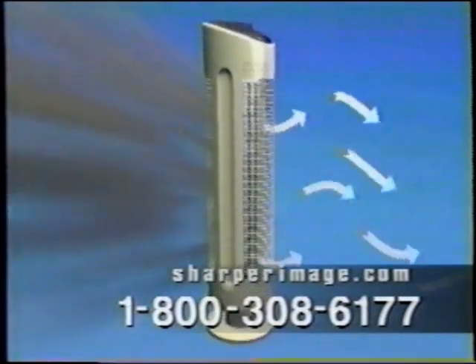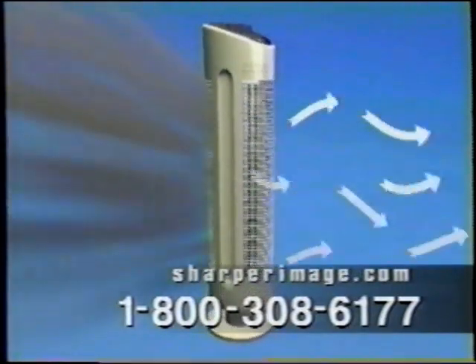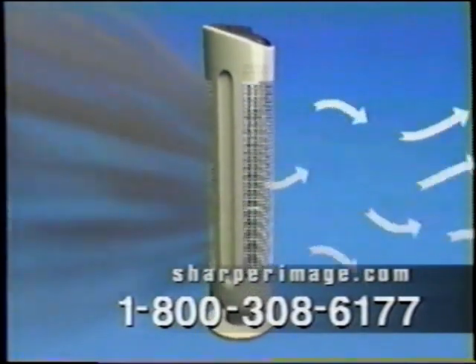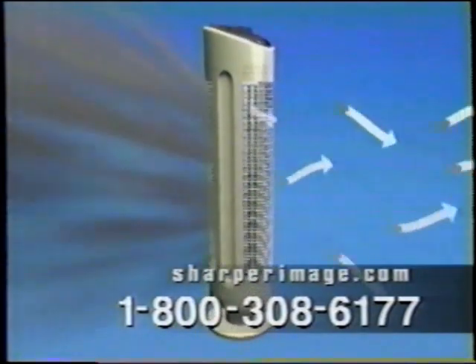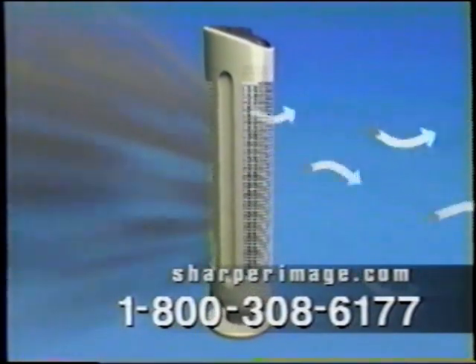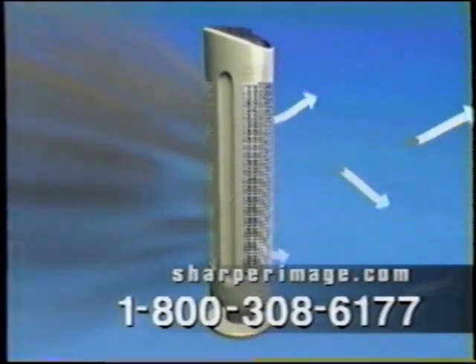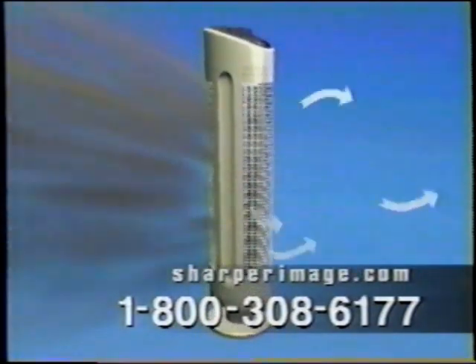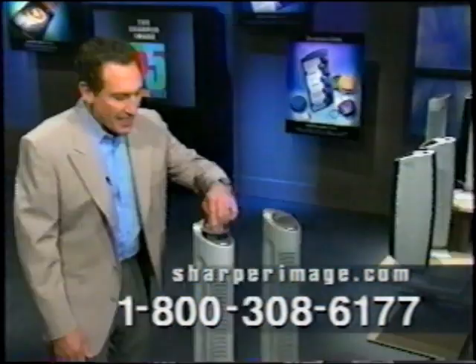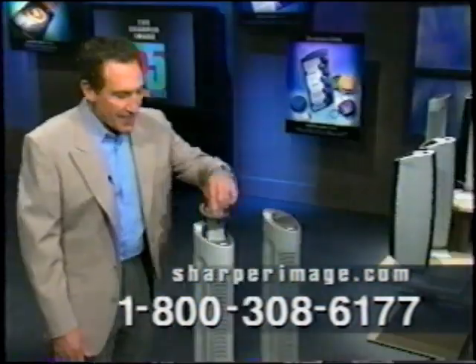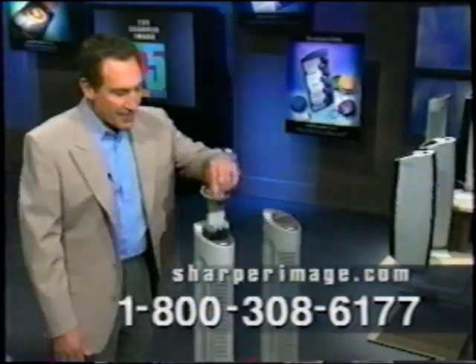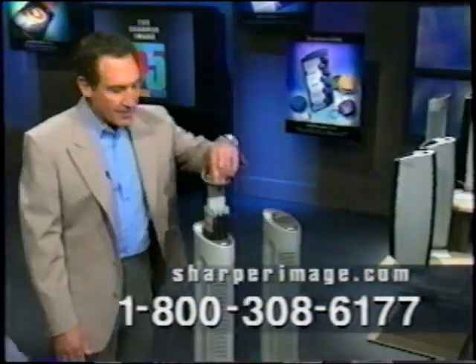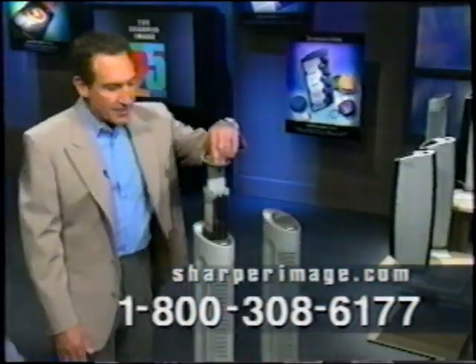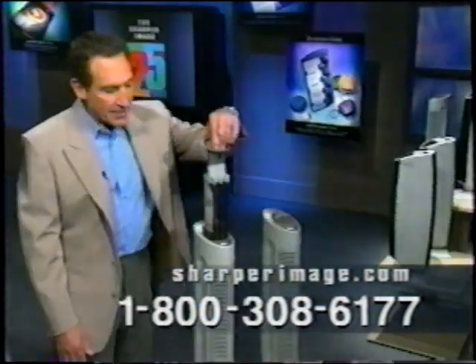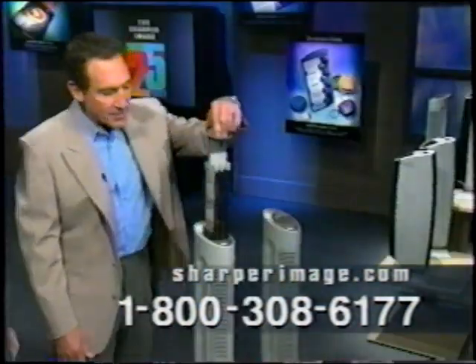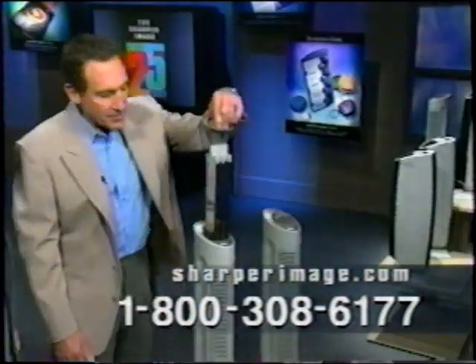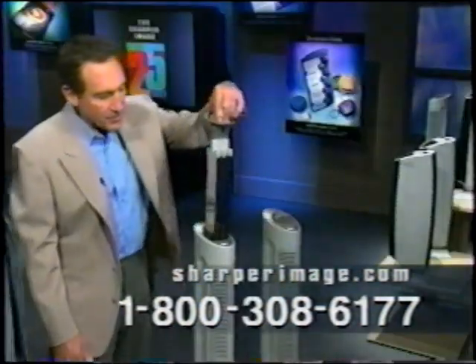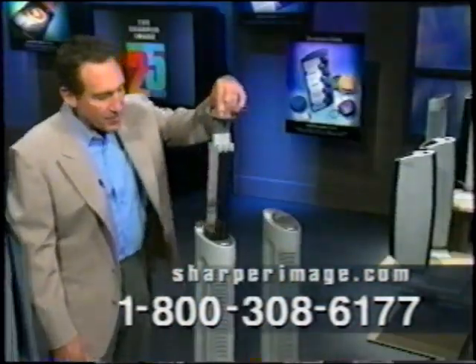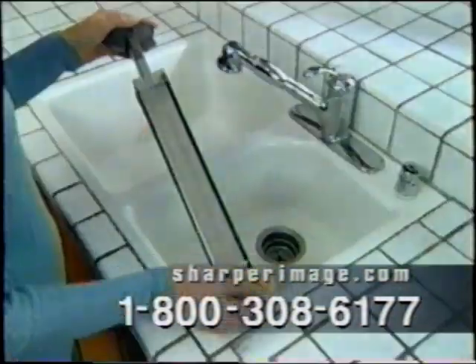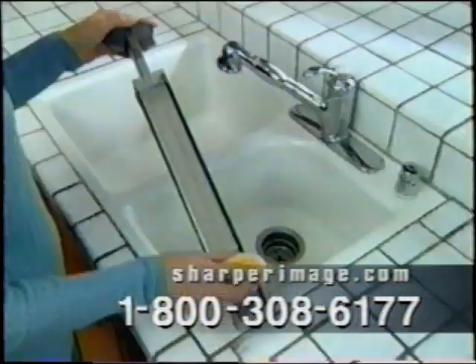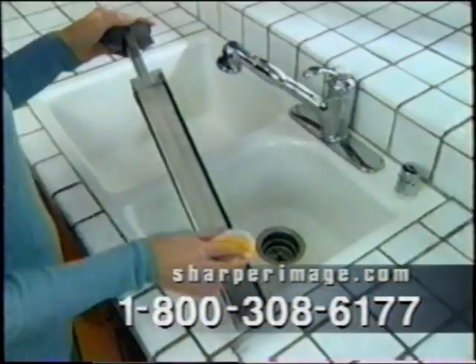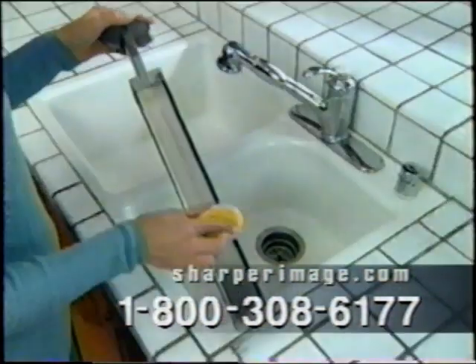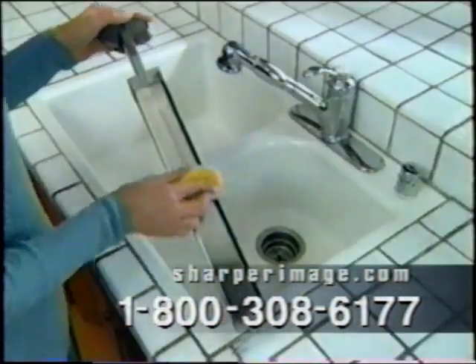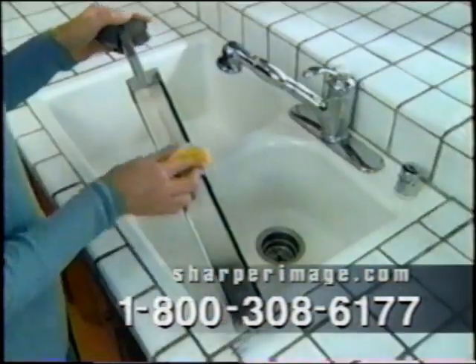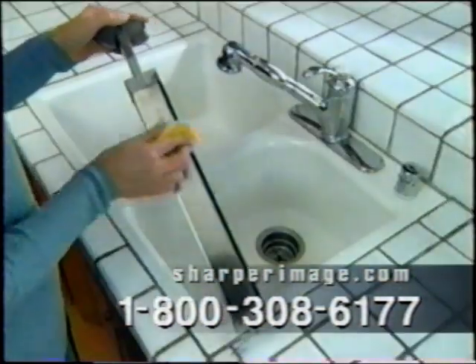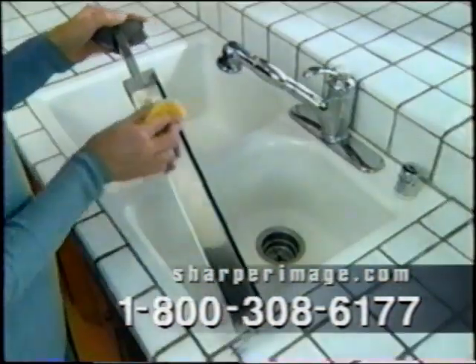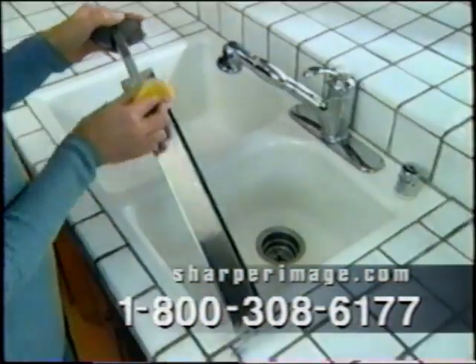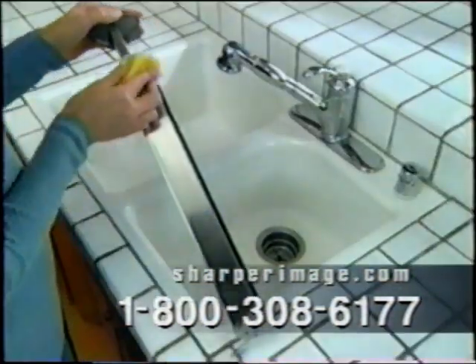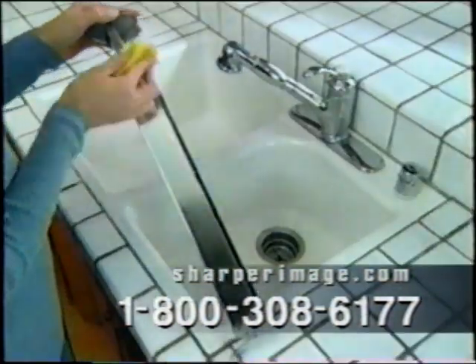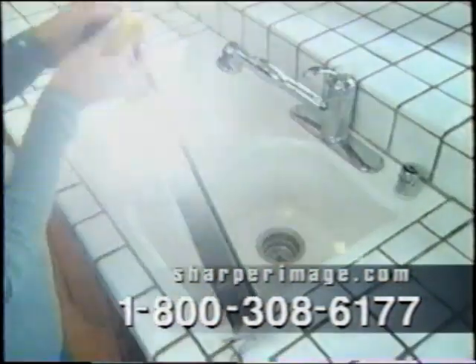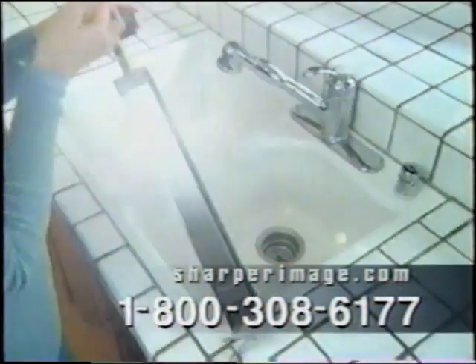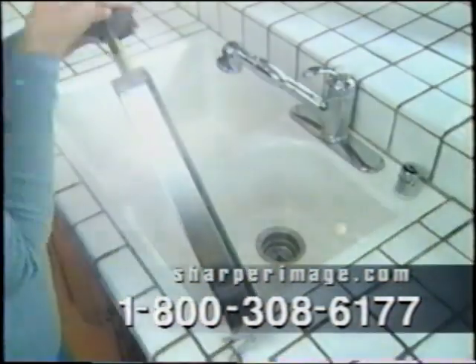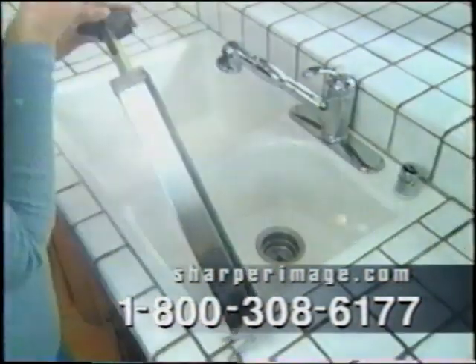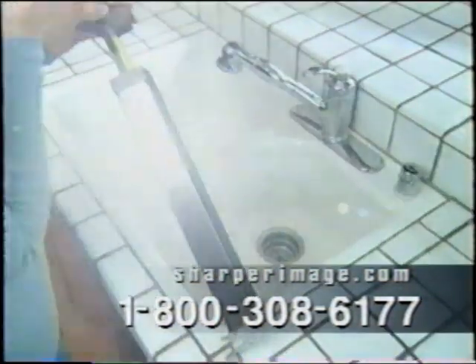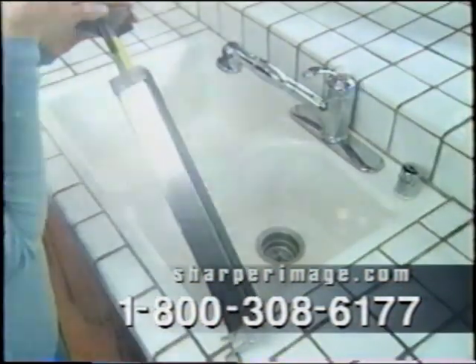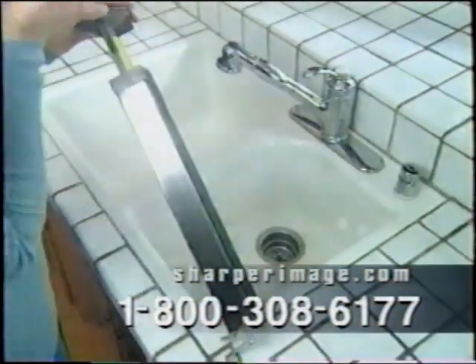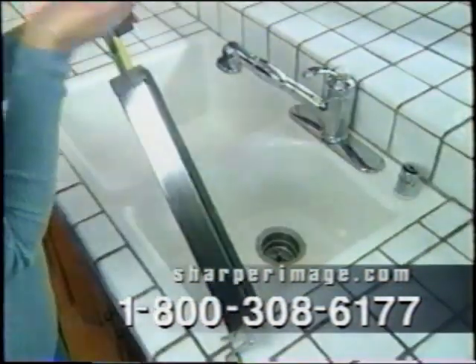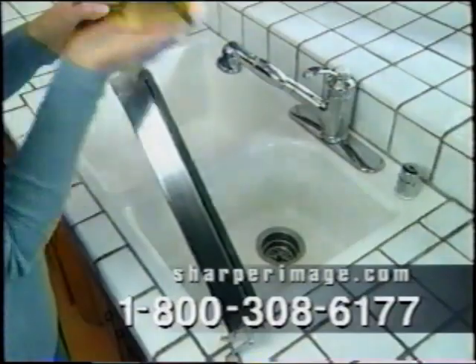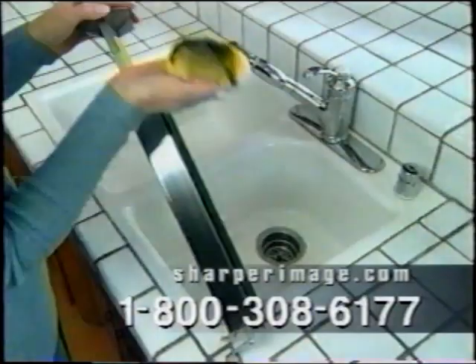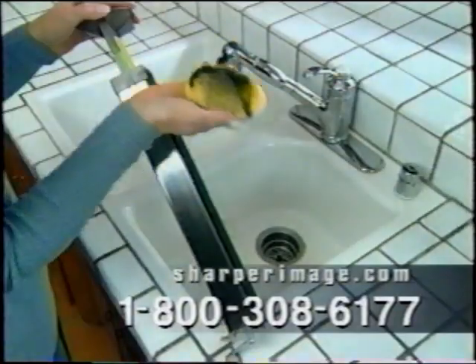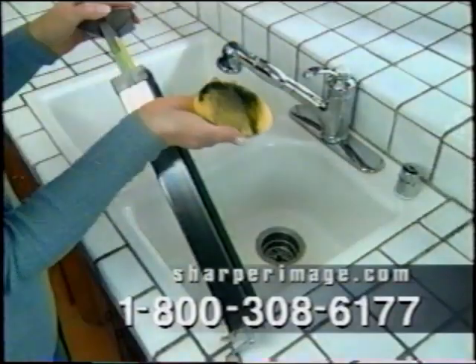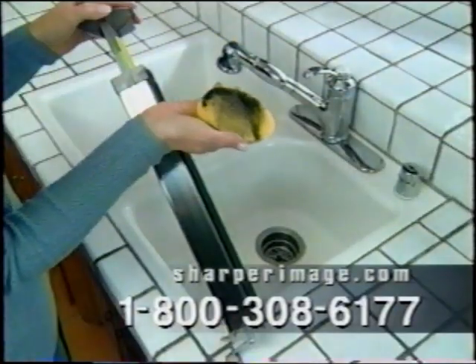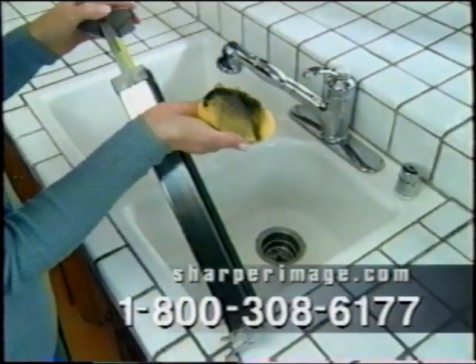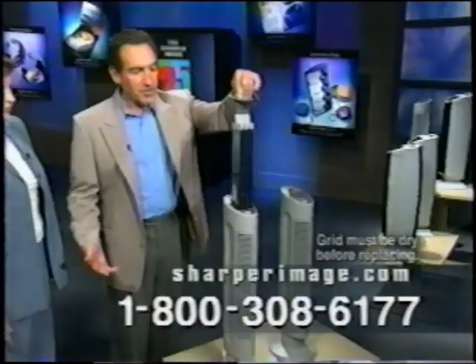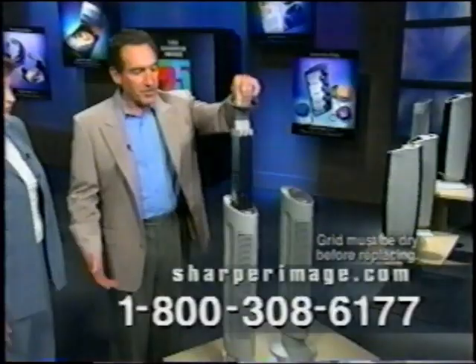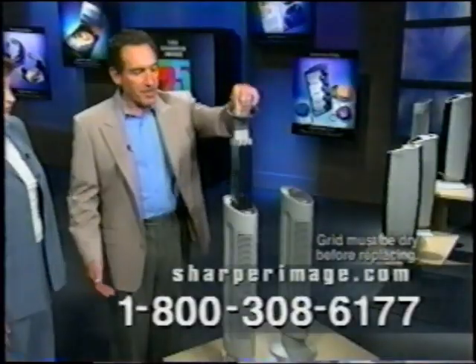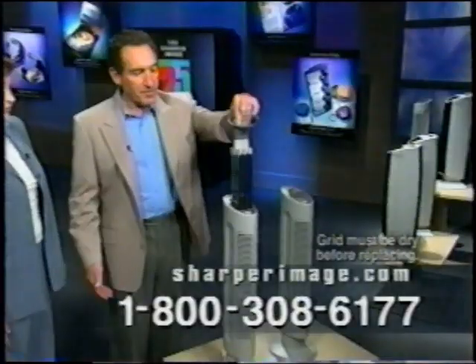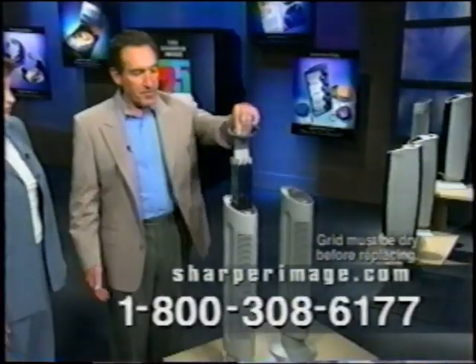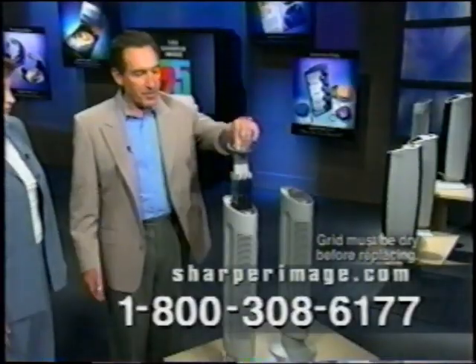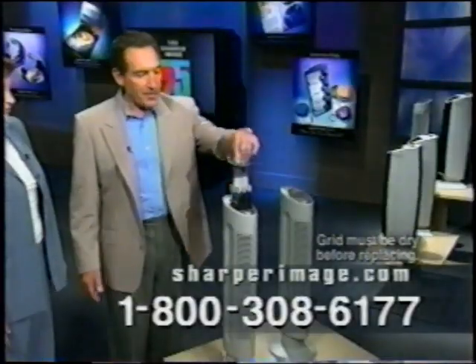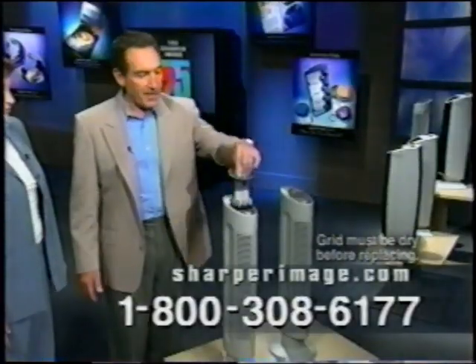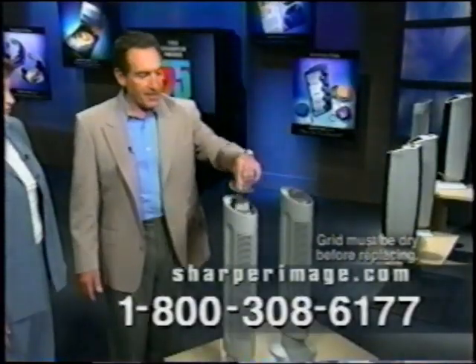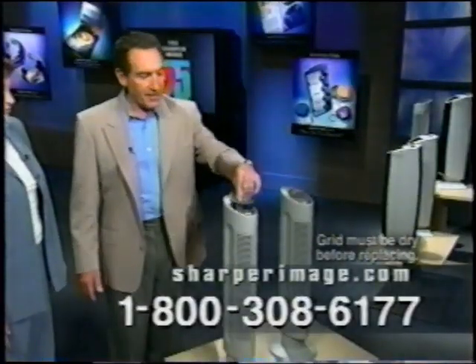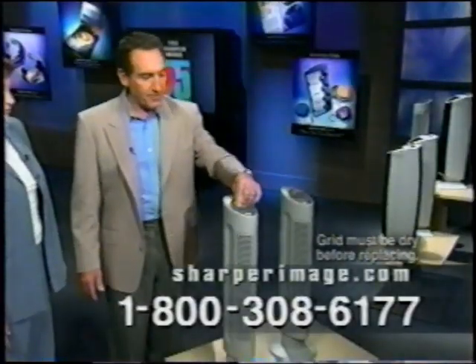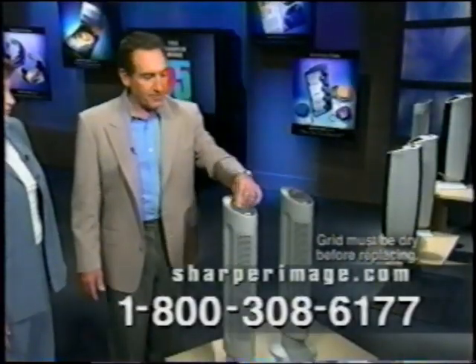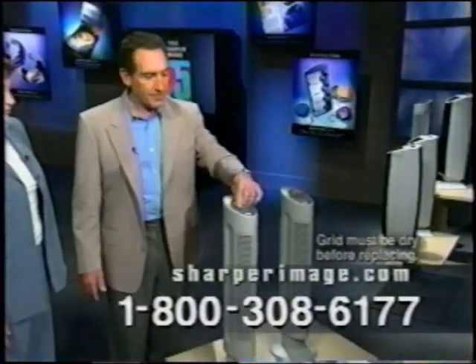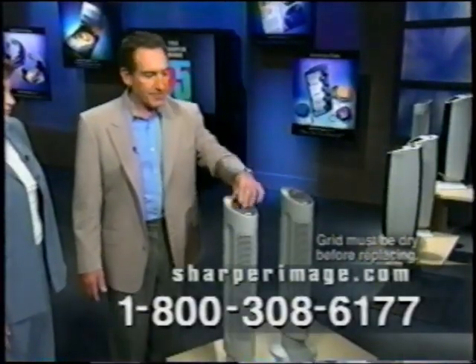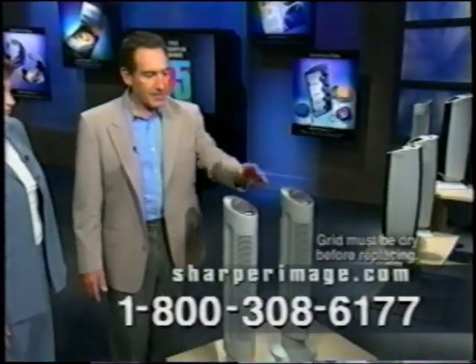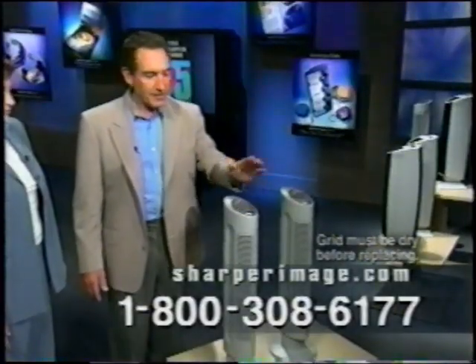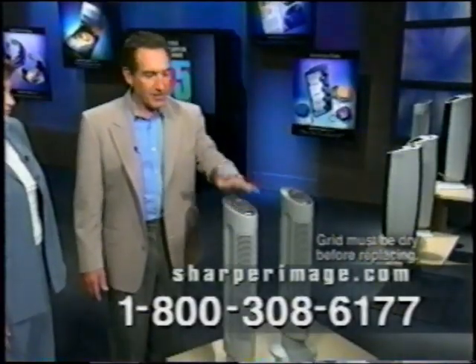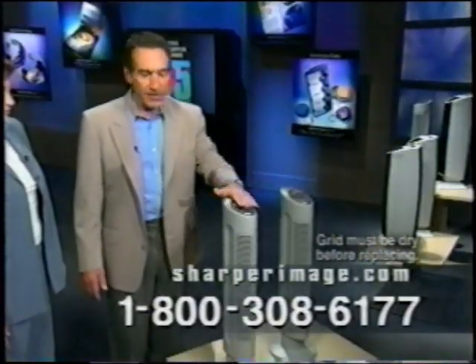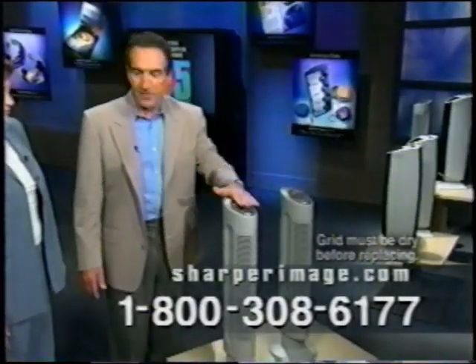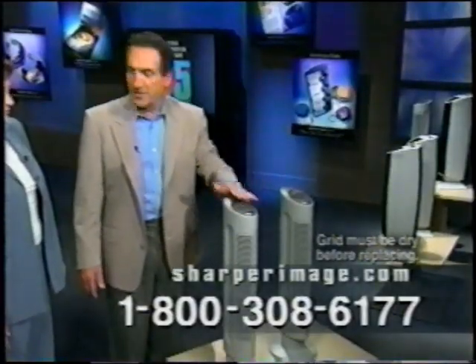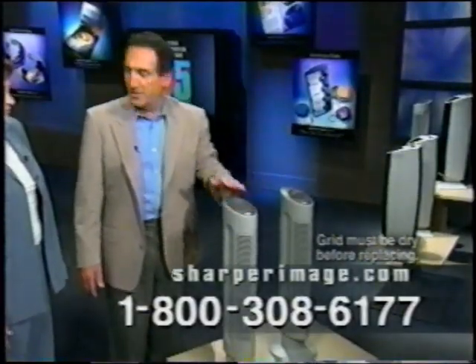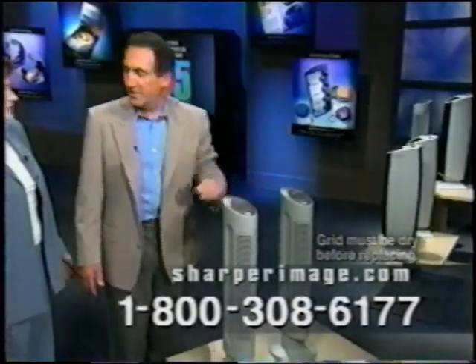Maintenance is easy. Pull up a collection grid, just wipe it off with a cloth or sponge, and slip it back in. It's that simple.